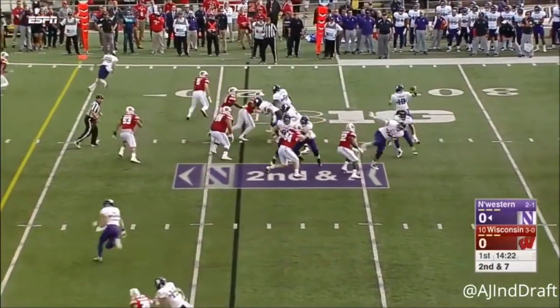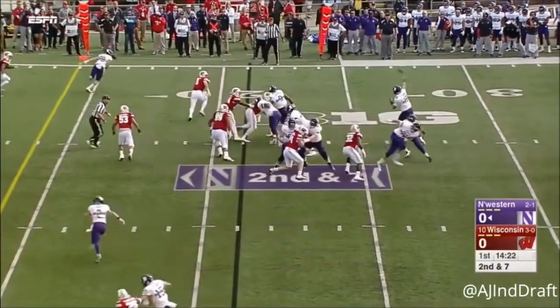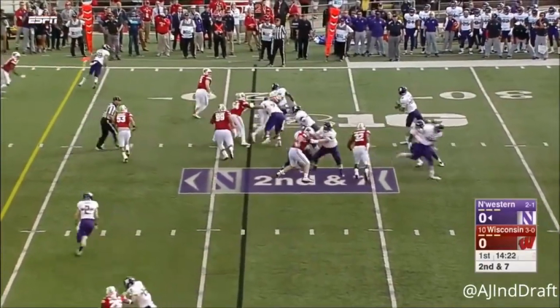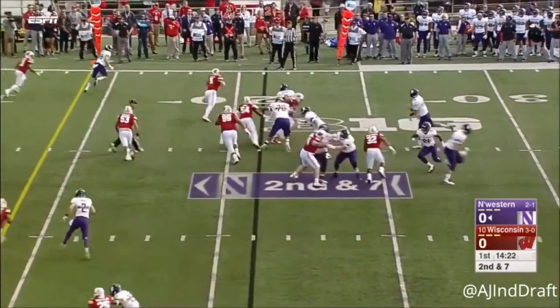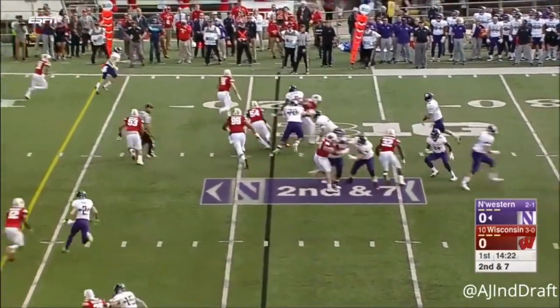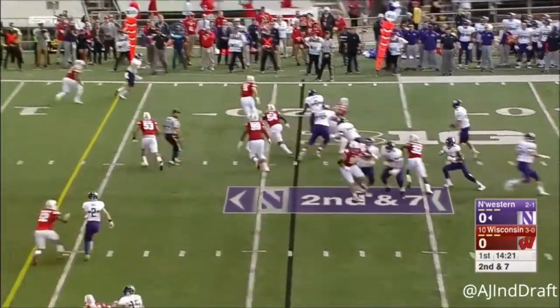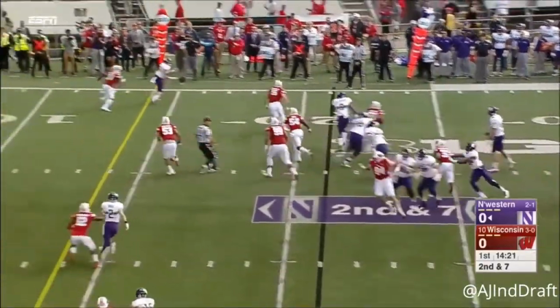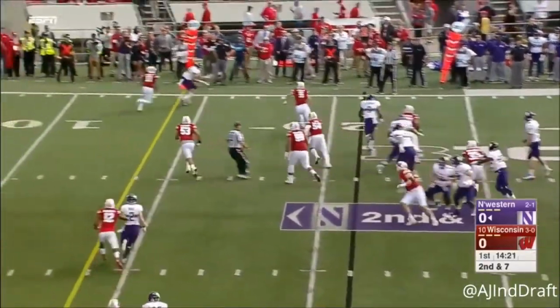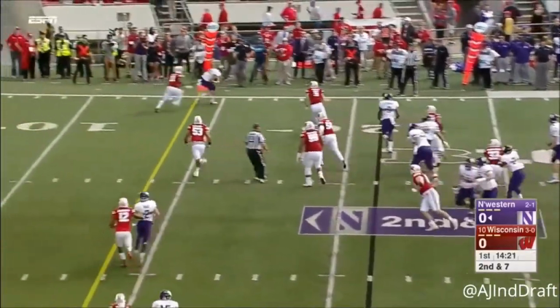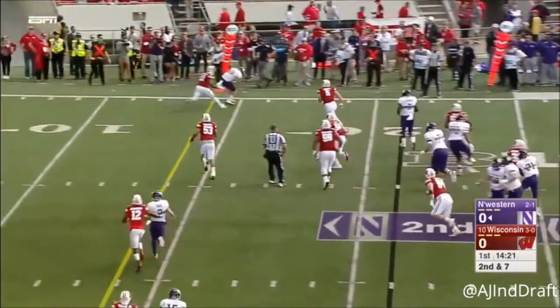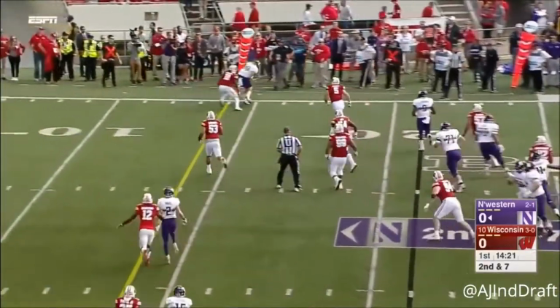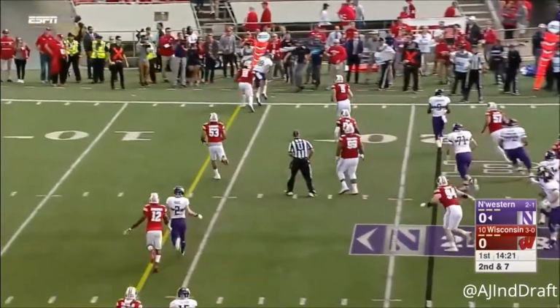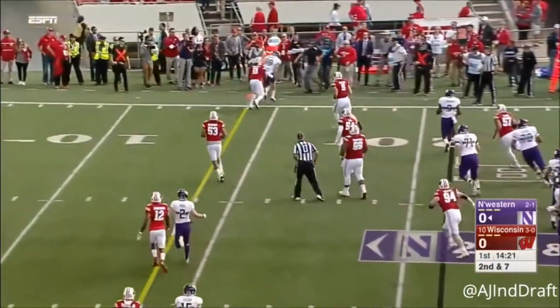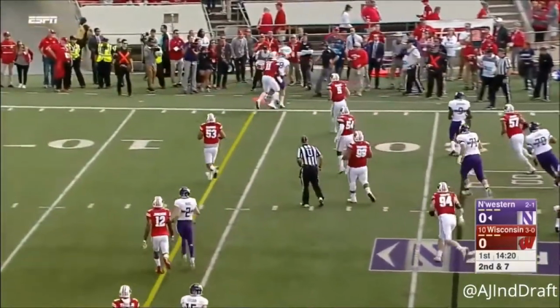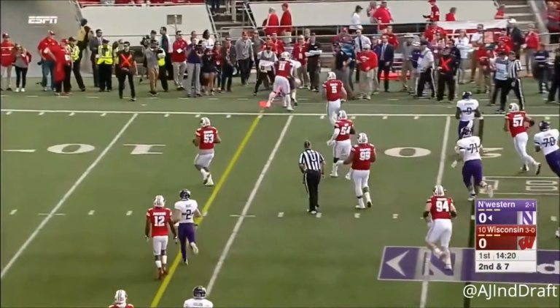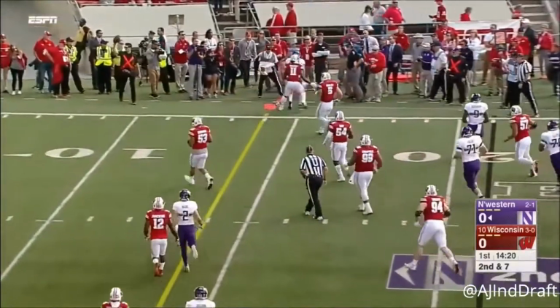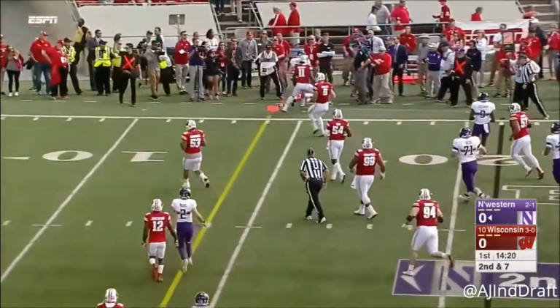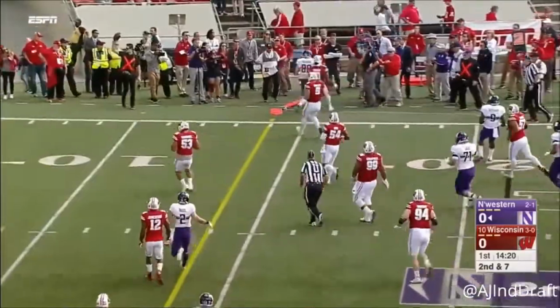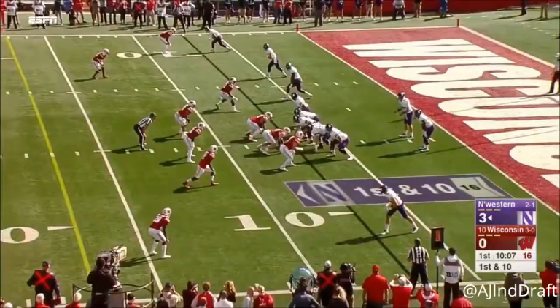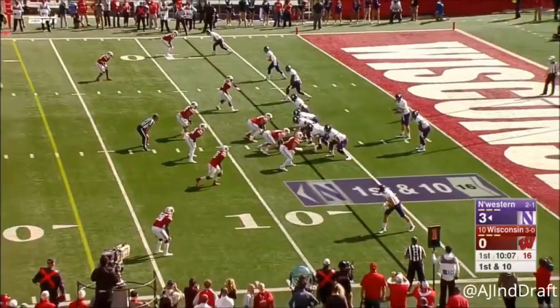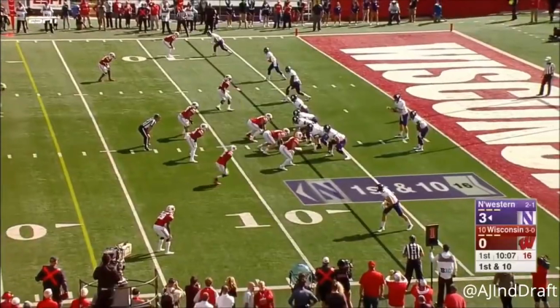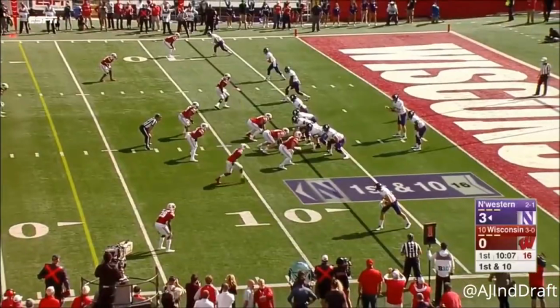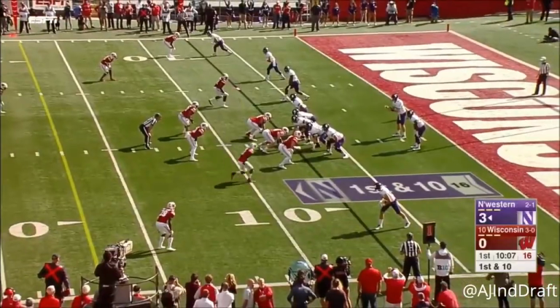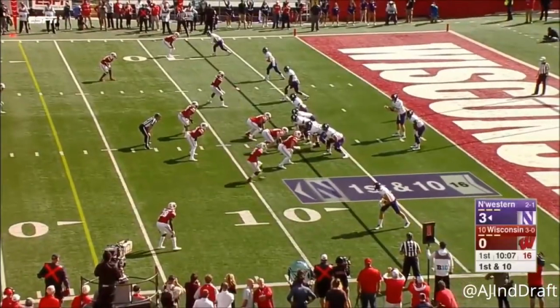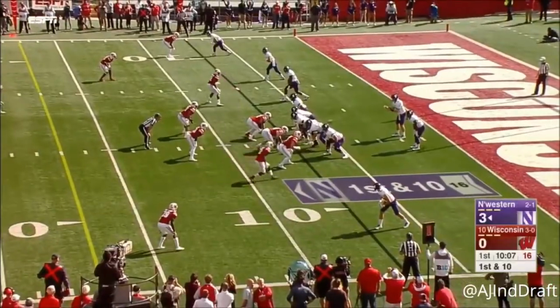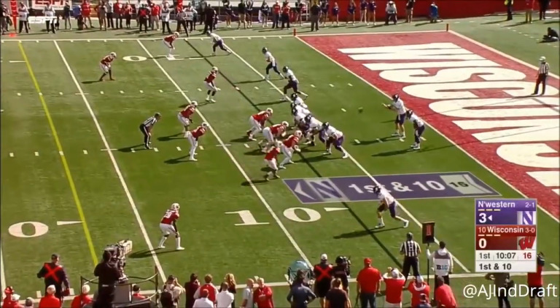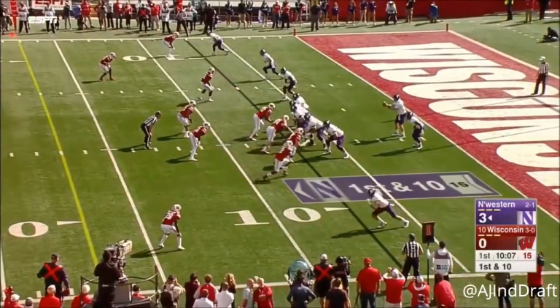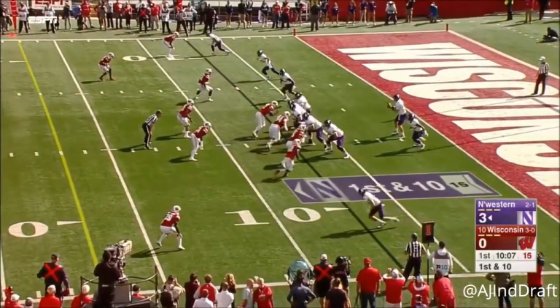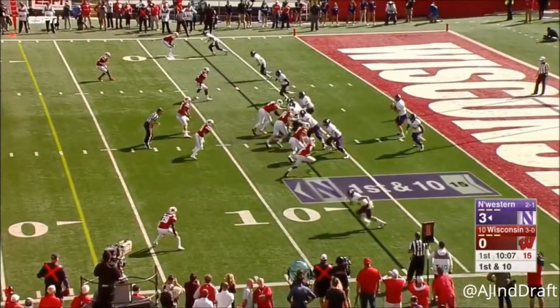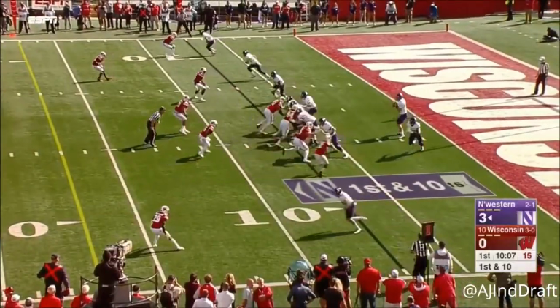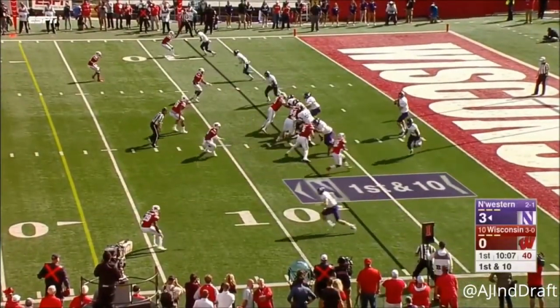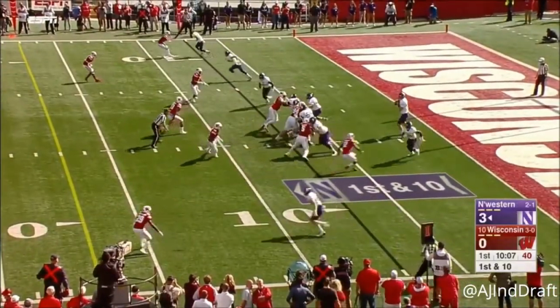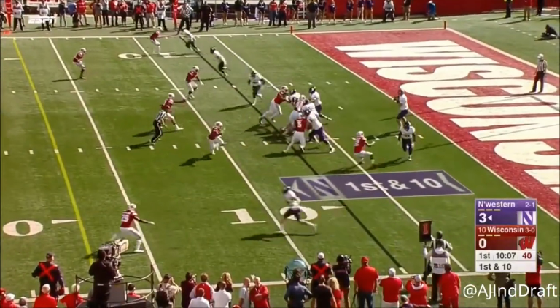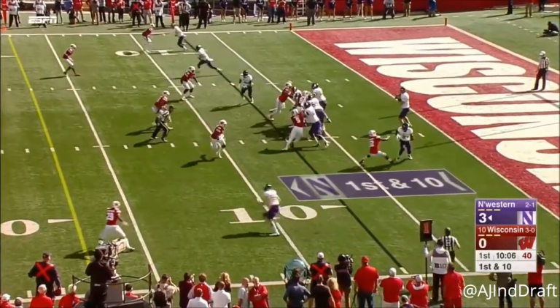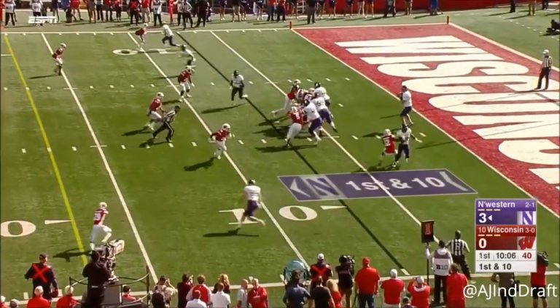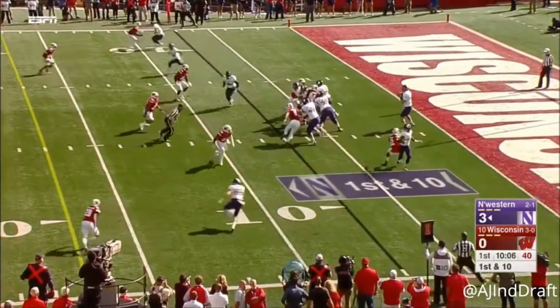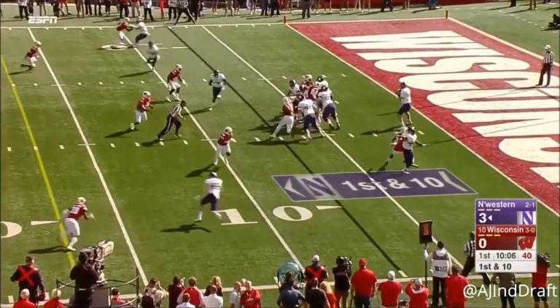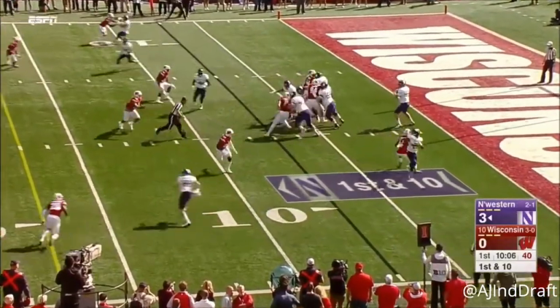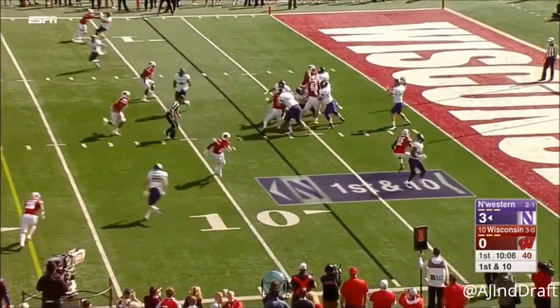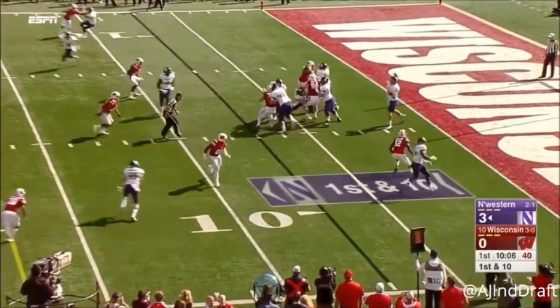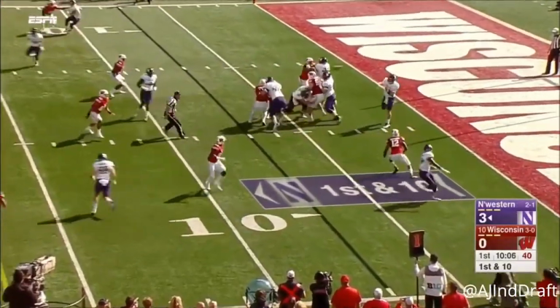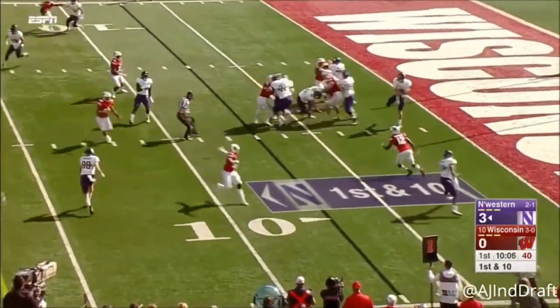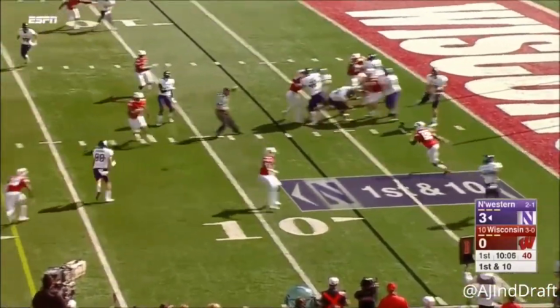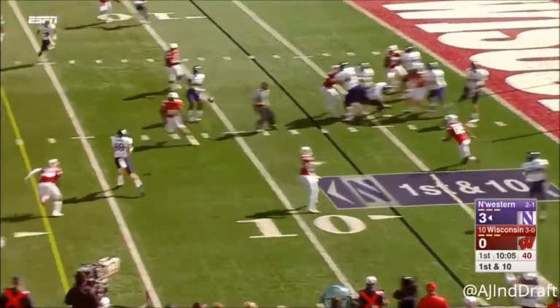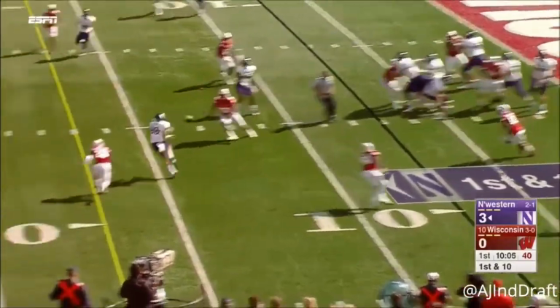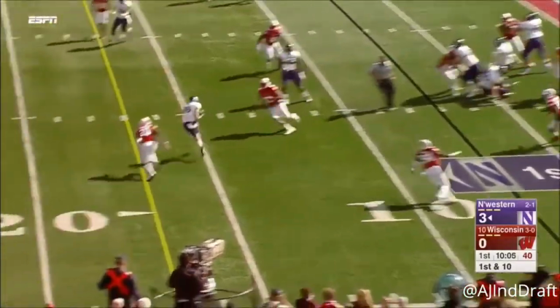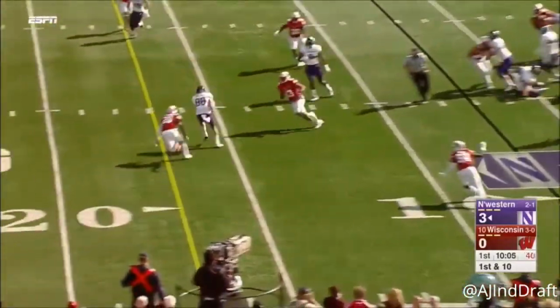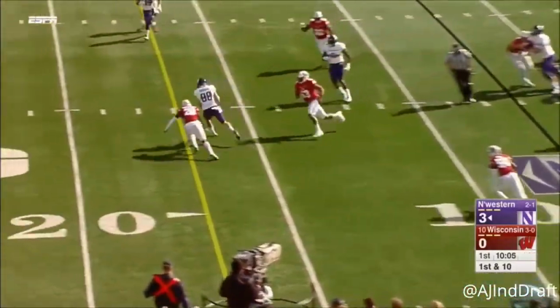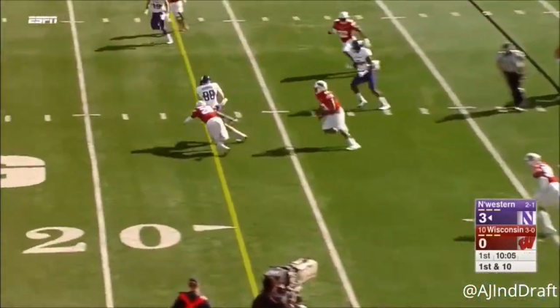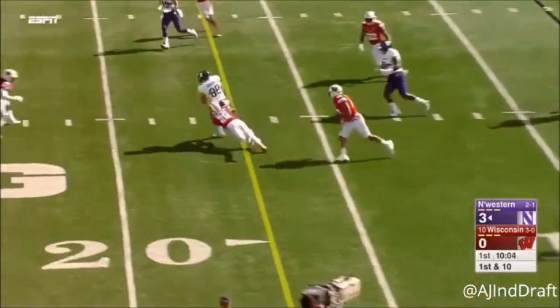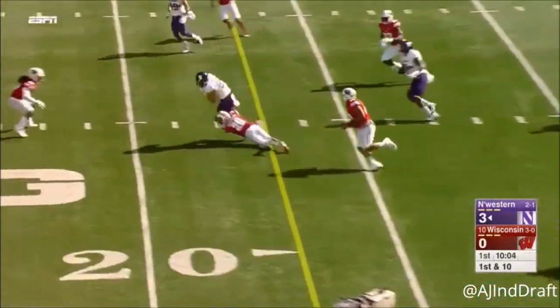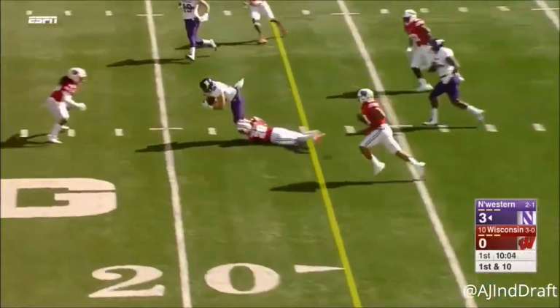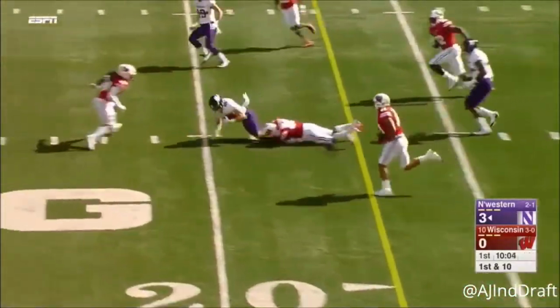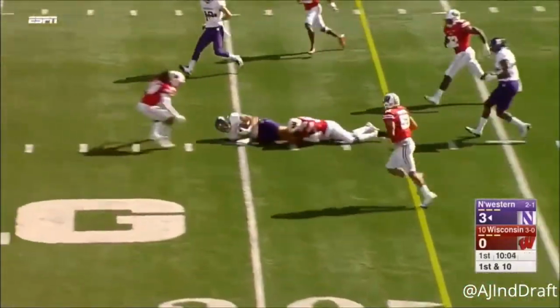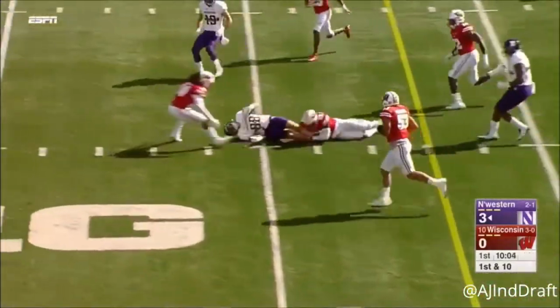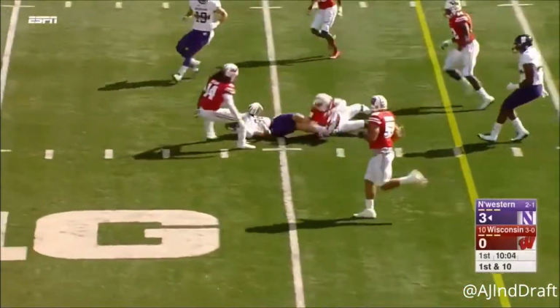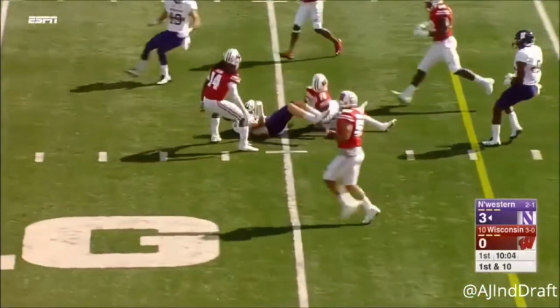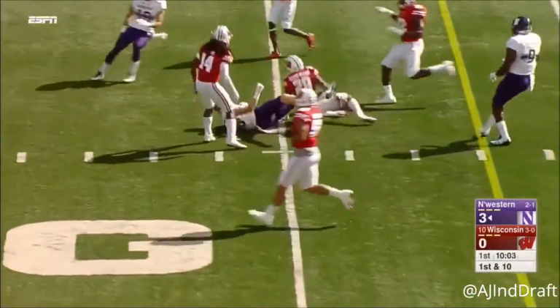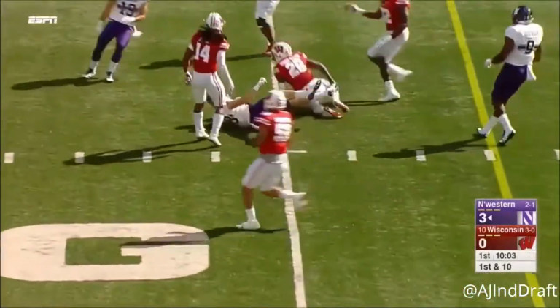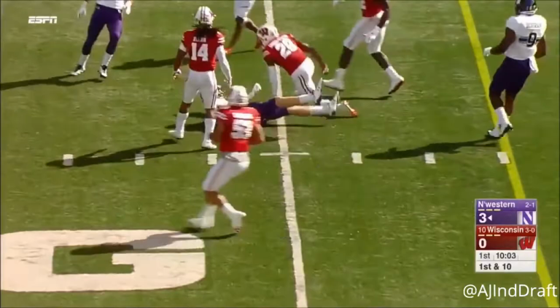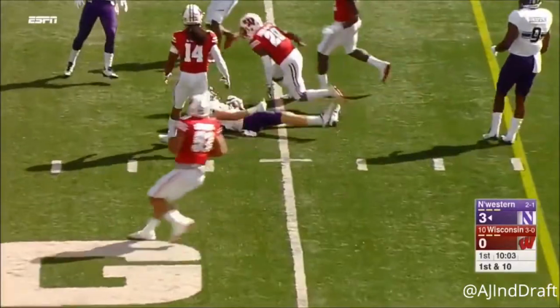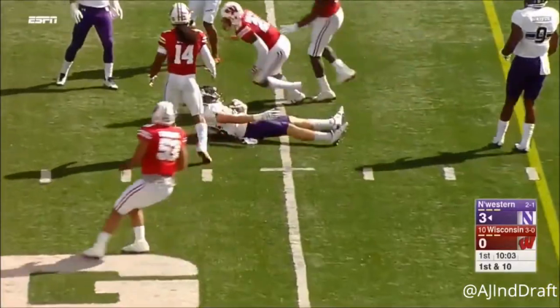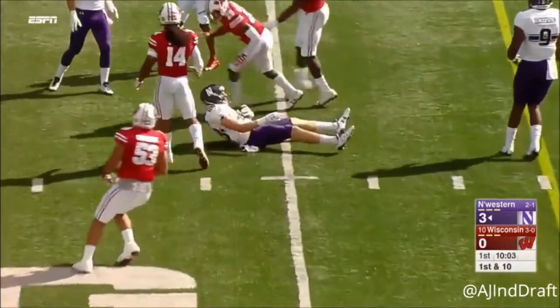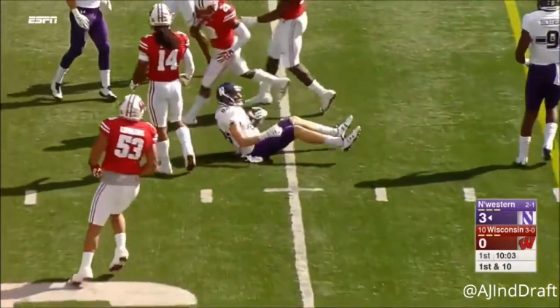Clayton Thorson, right at the first. Thorson on first down, patiently waits for the slant to come open.